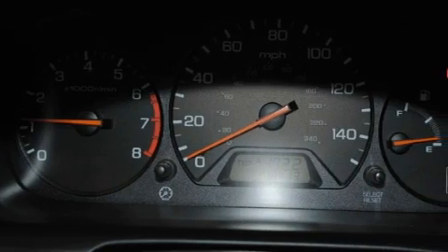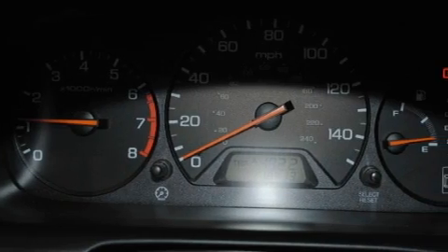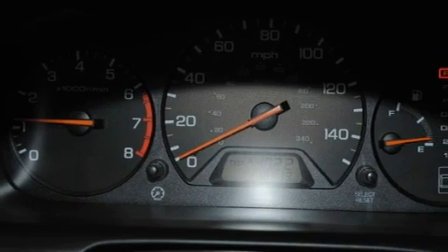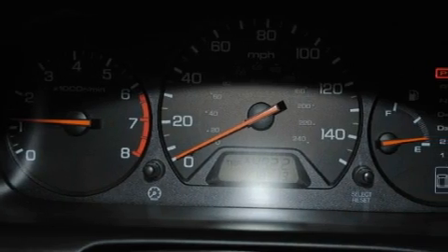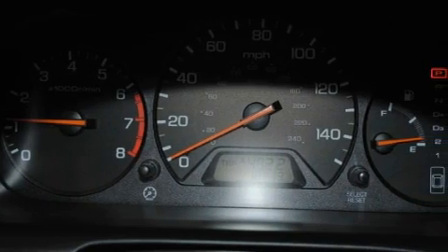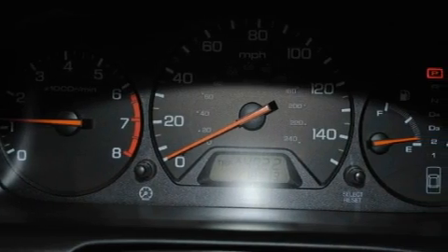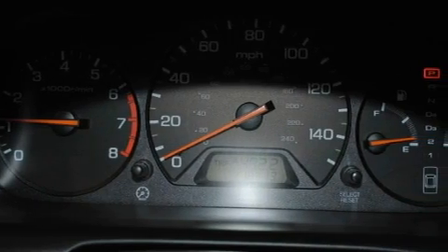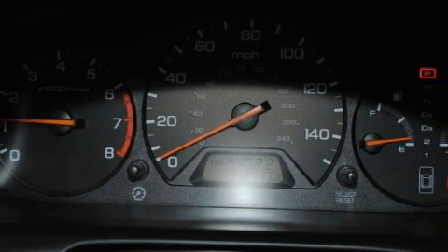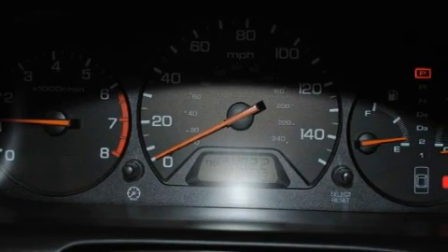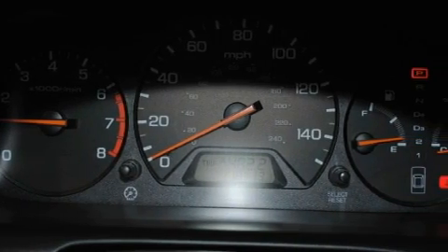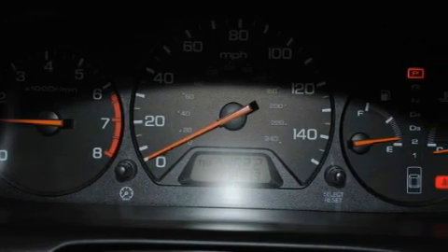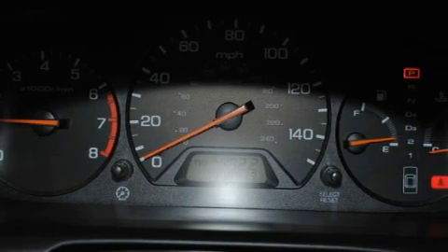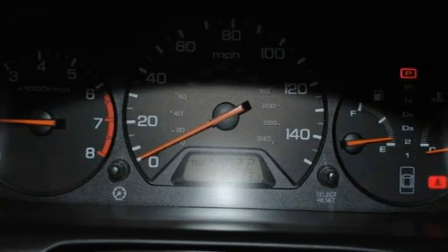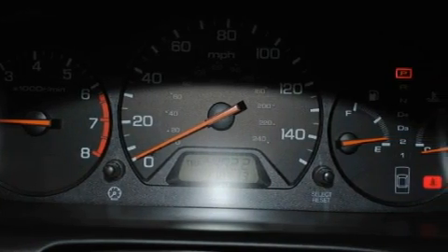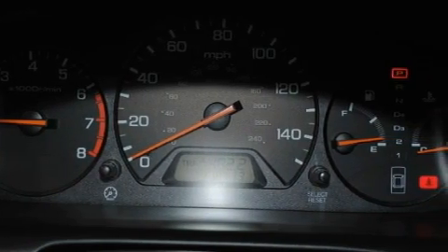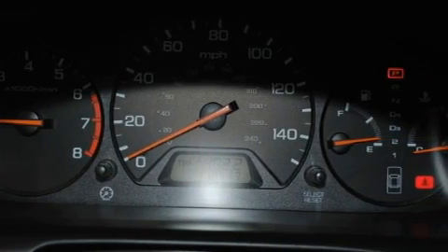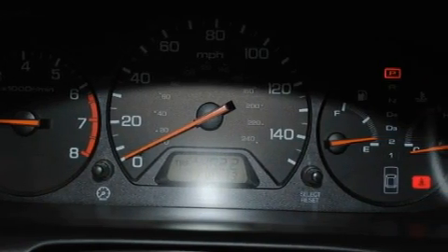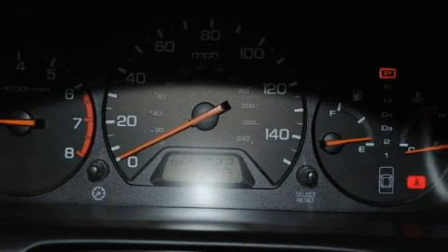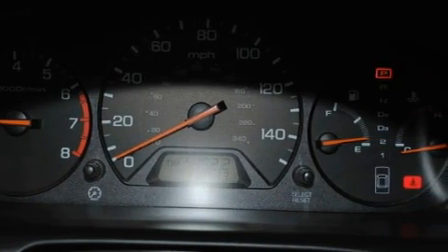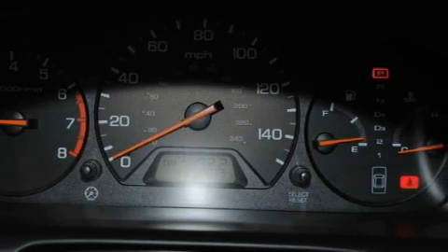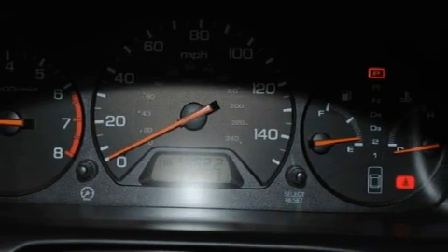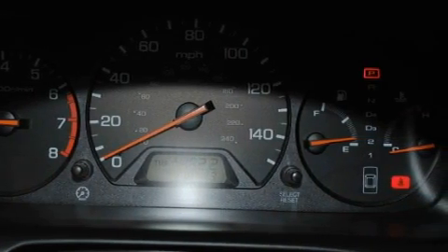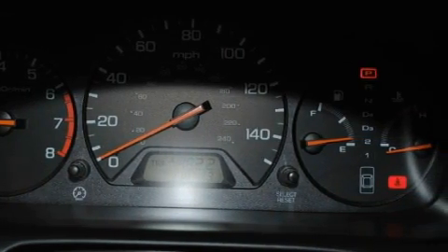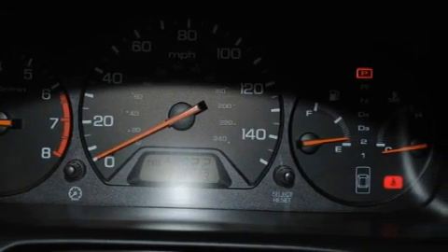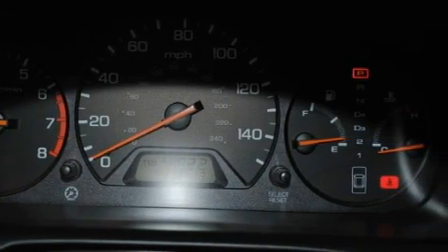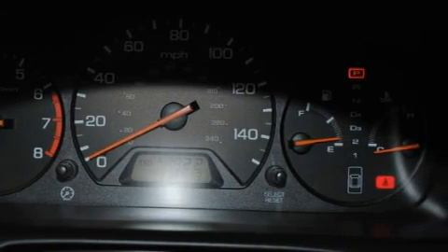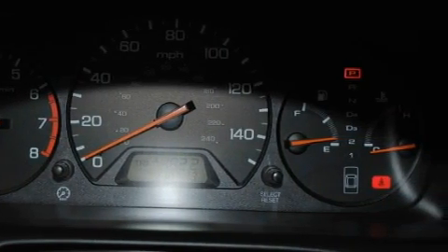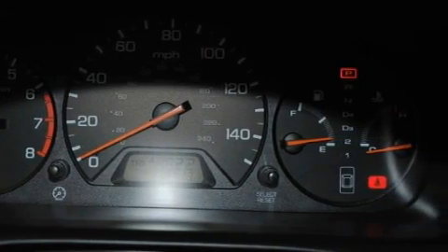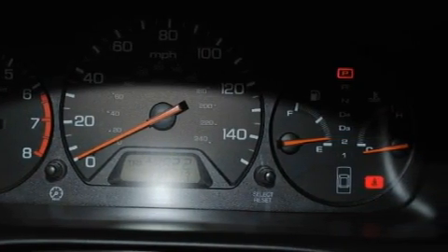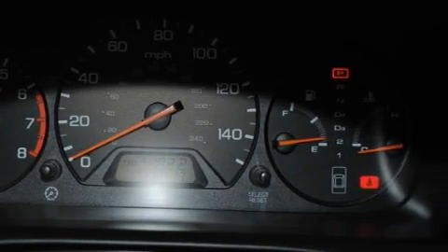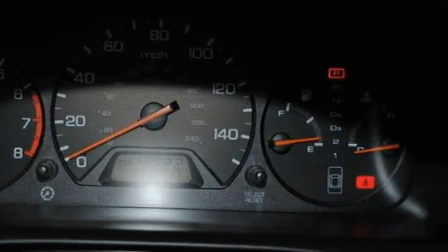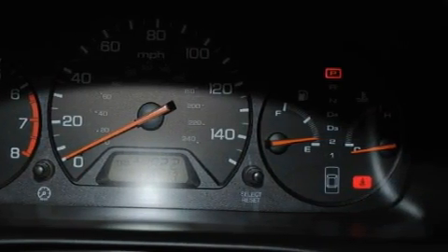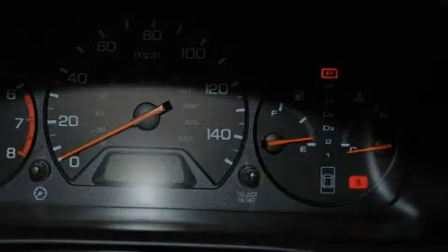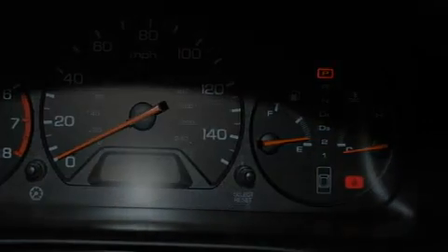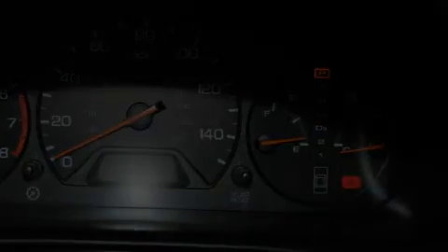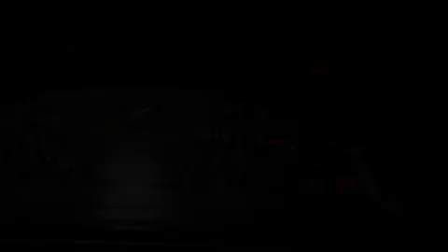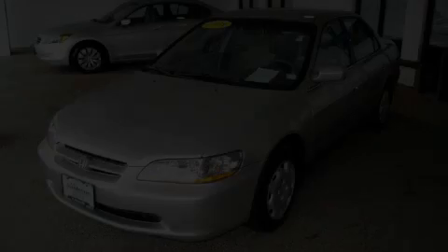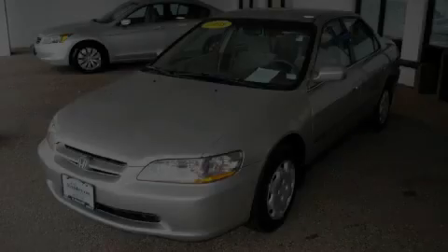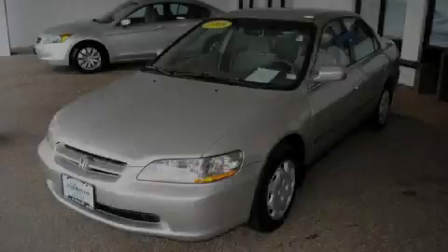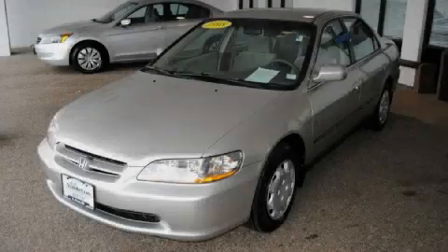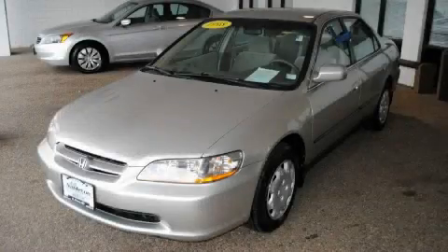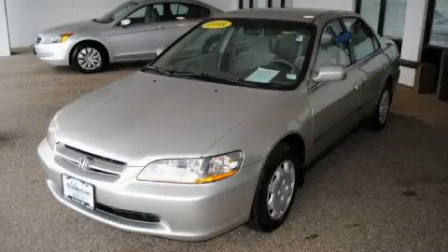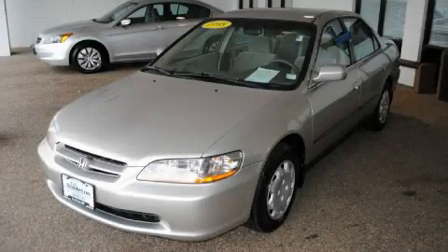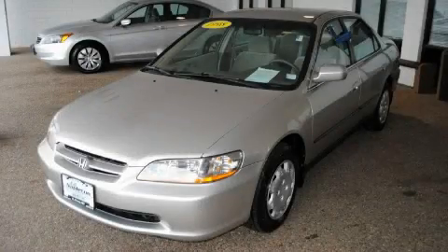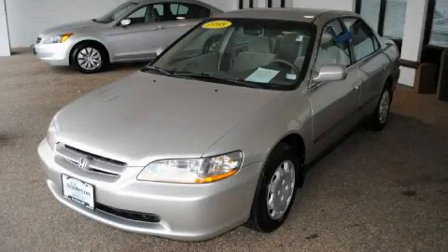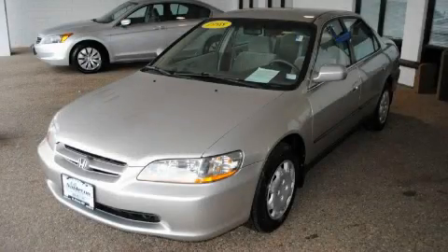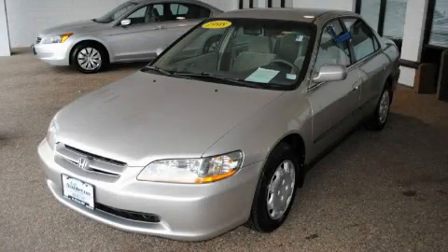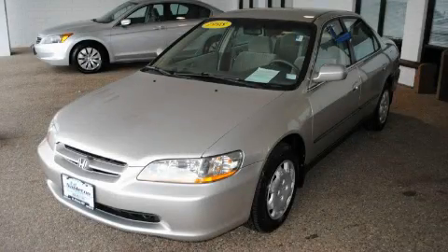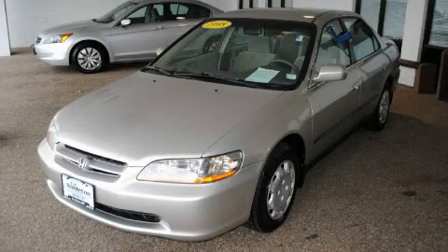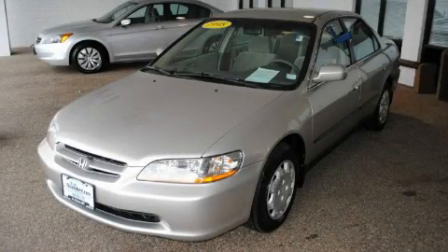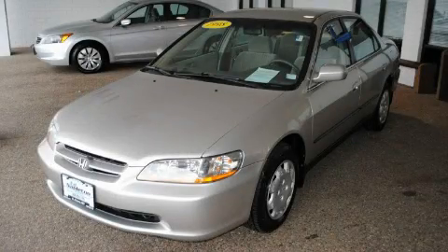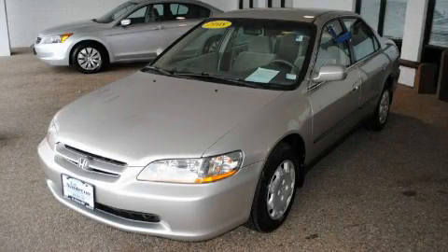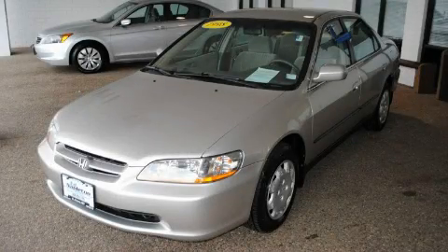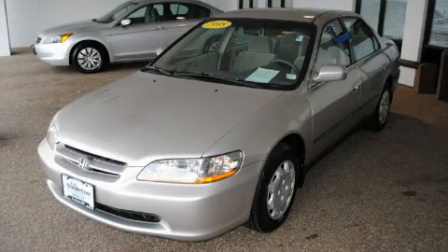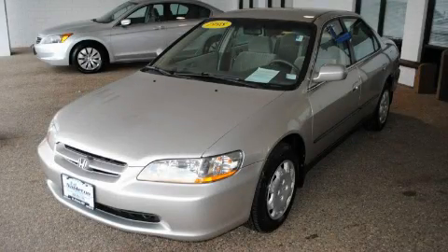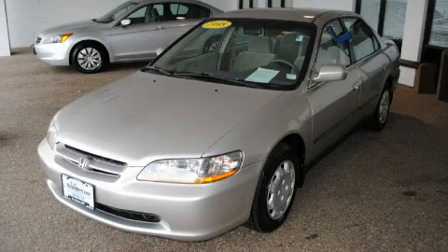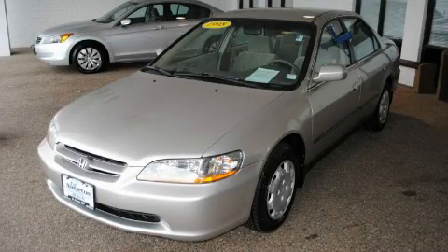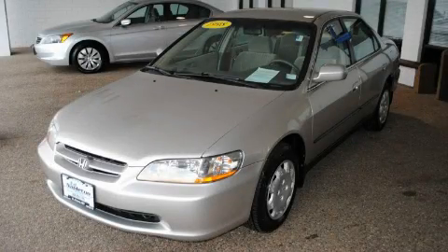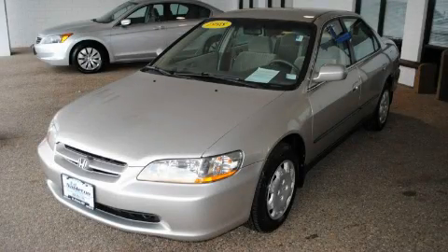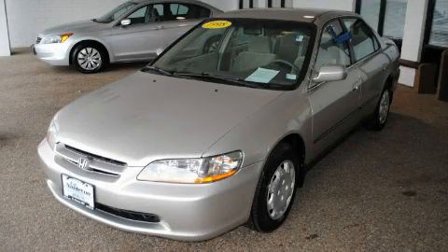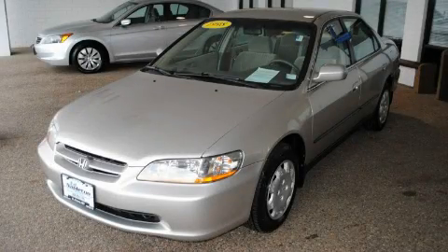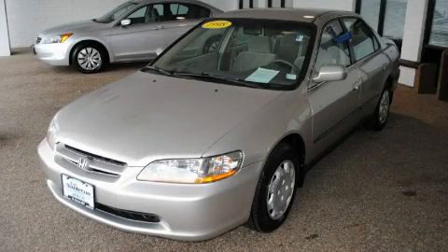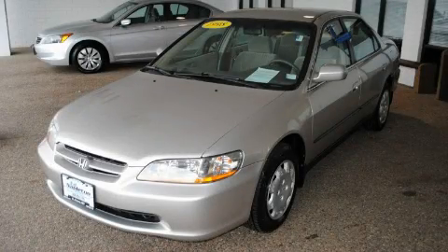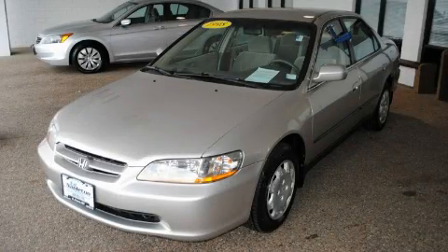Not to mention if this Honda qualifies for the Carfax buyback guarantee. Stop by today and test drive this automobile for yourself.